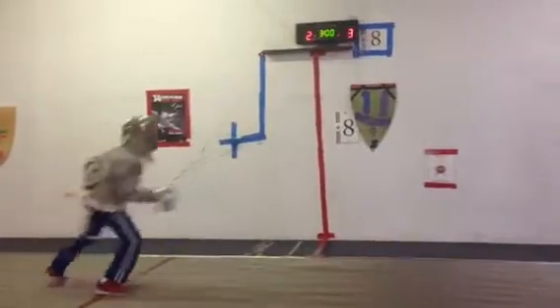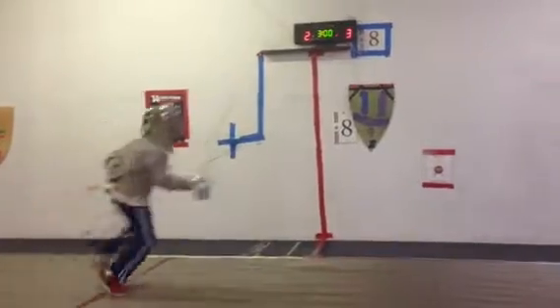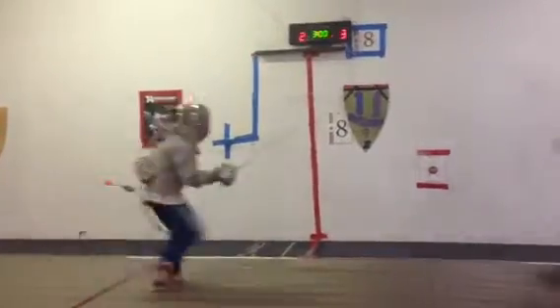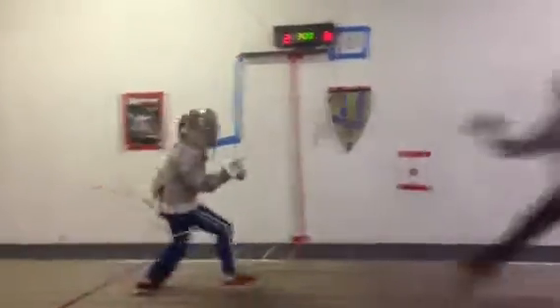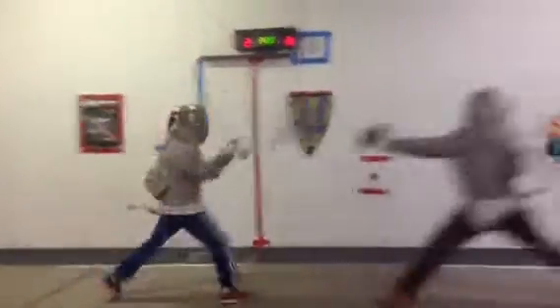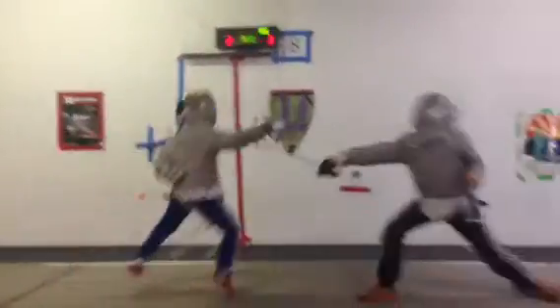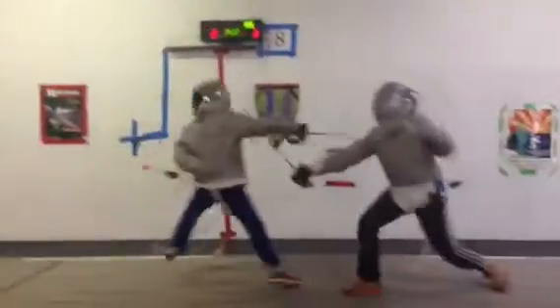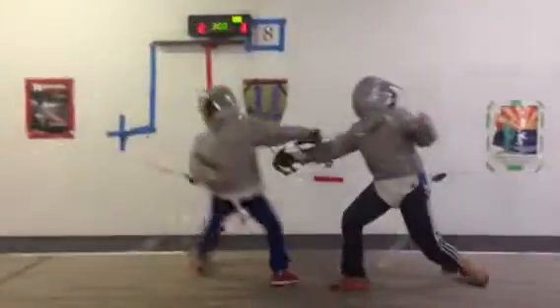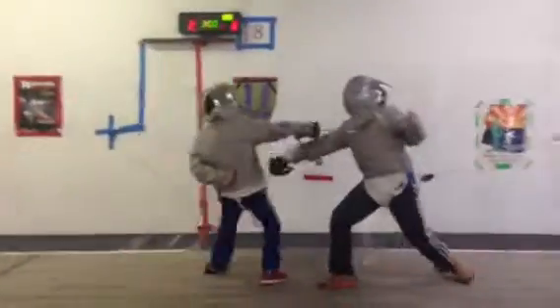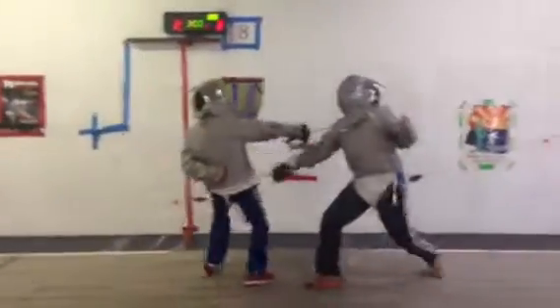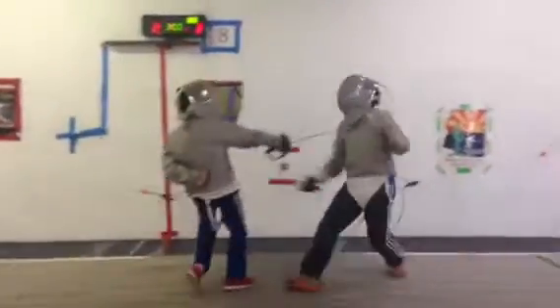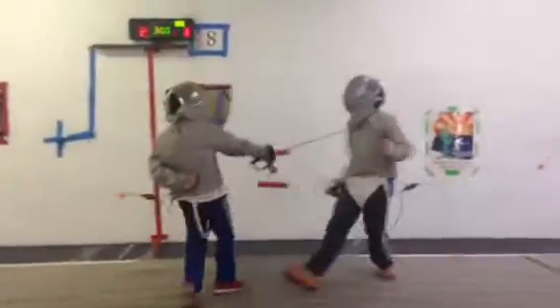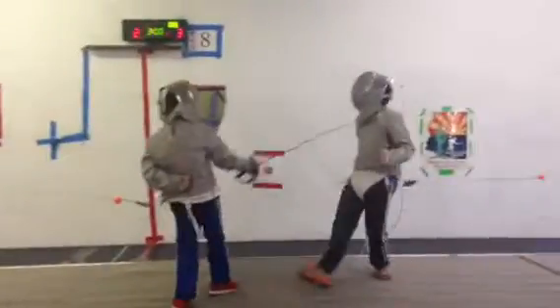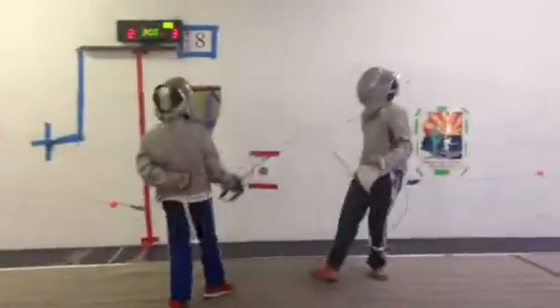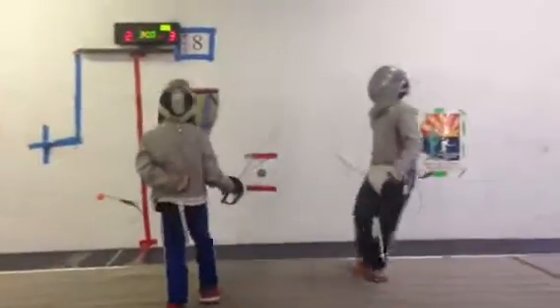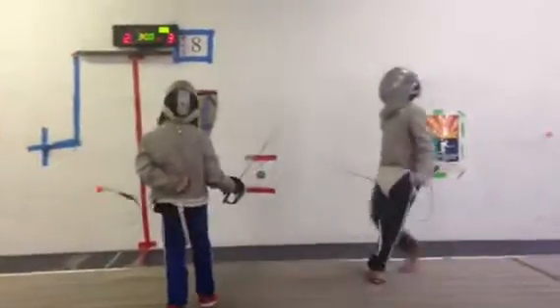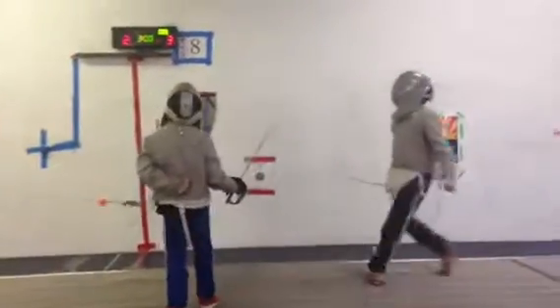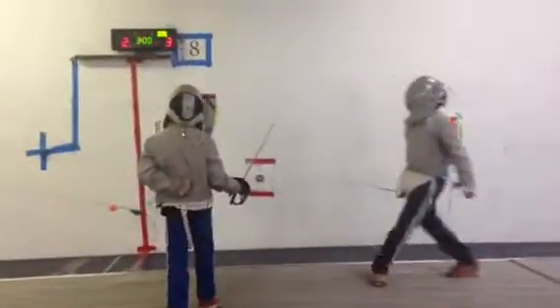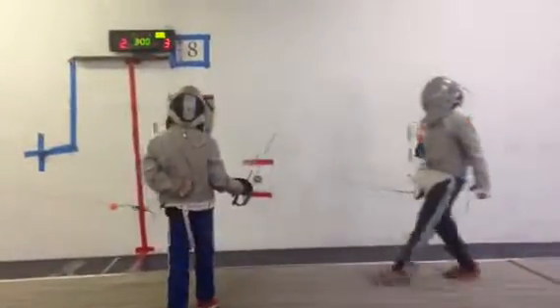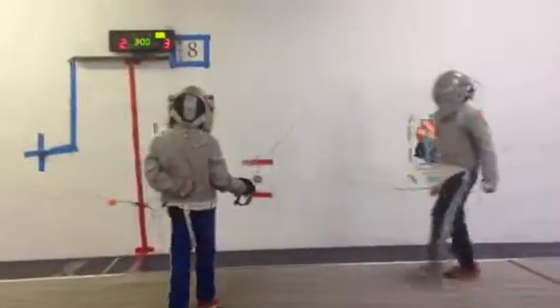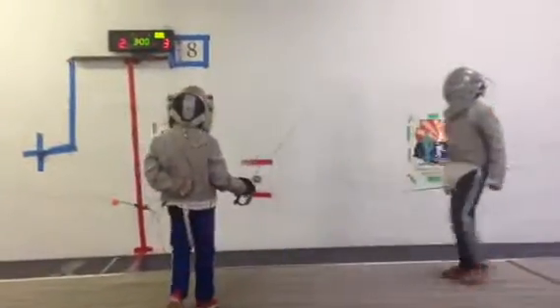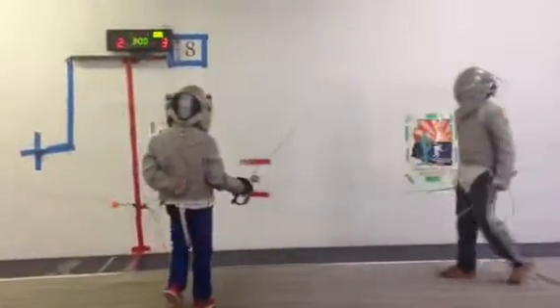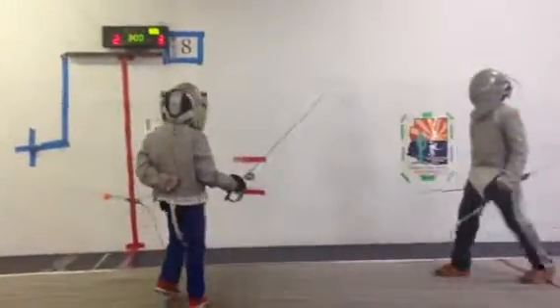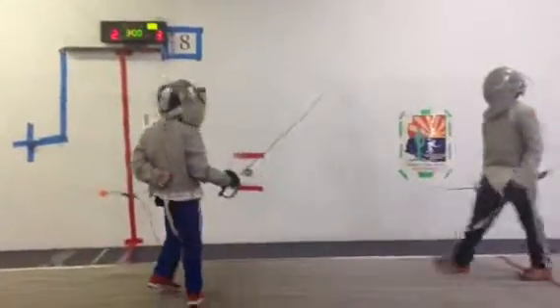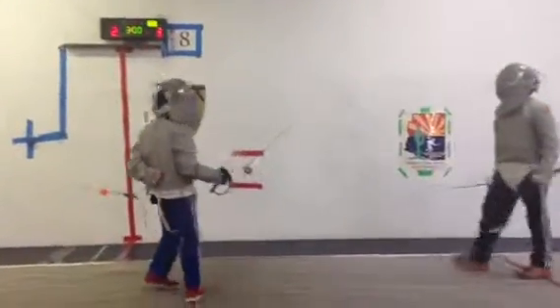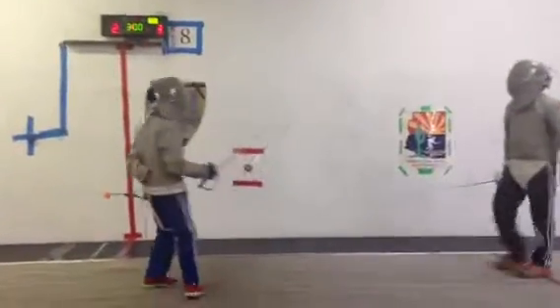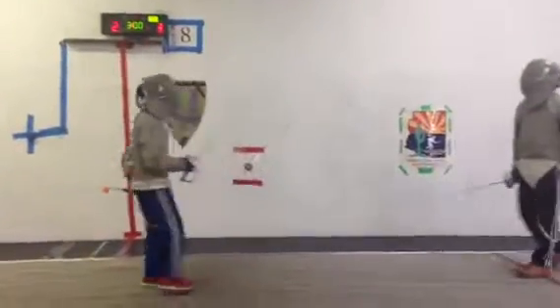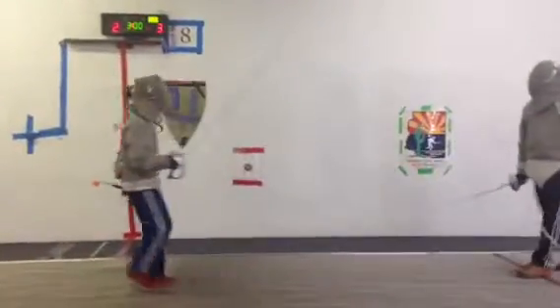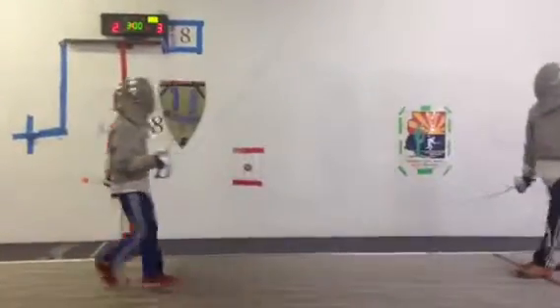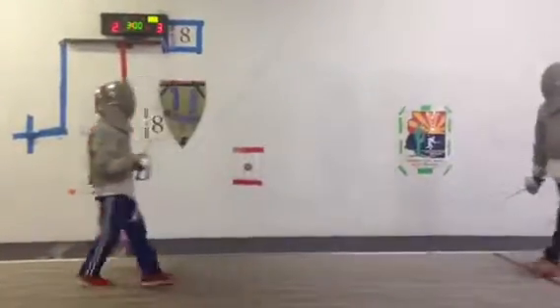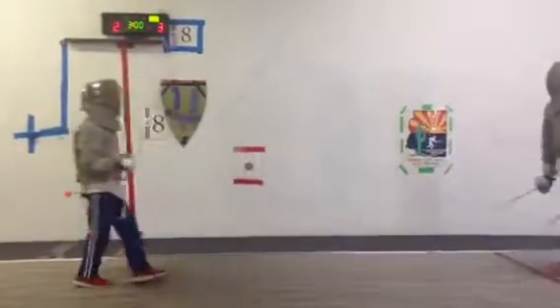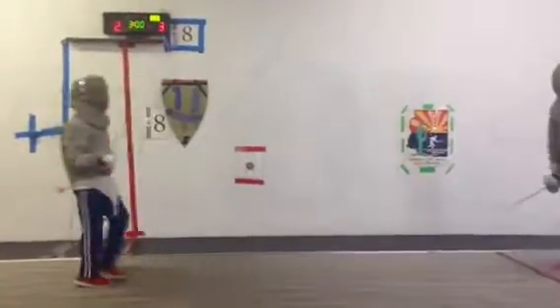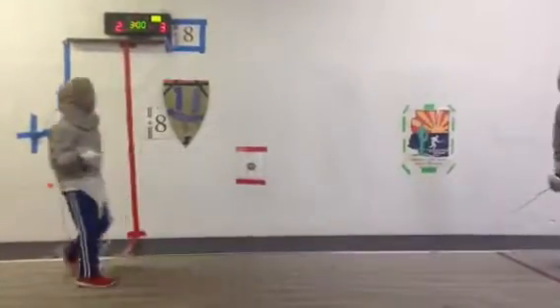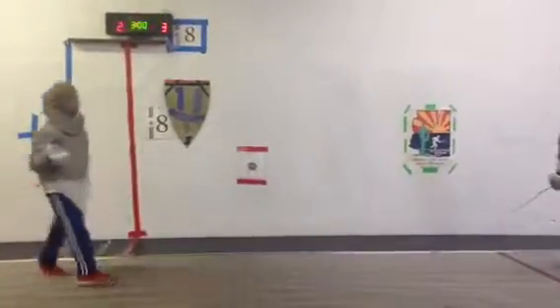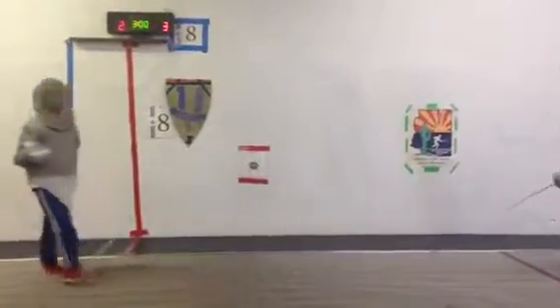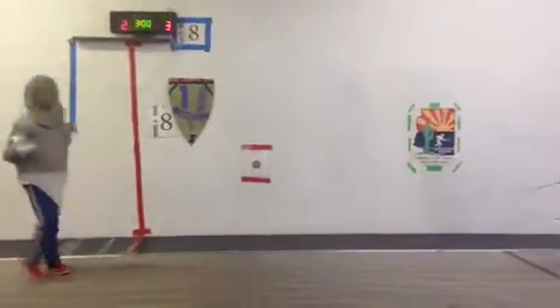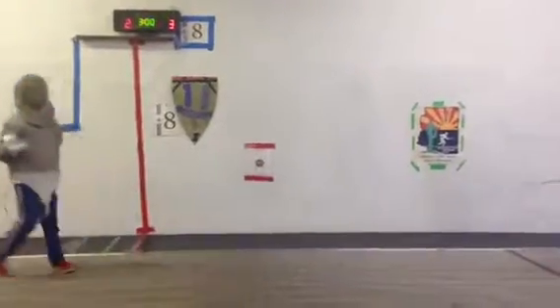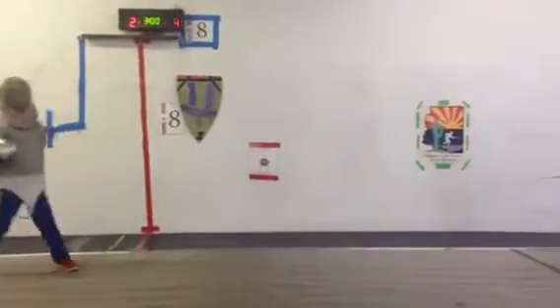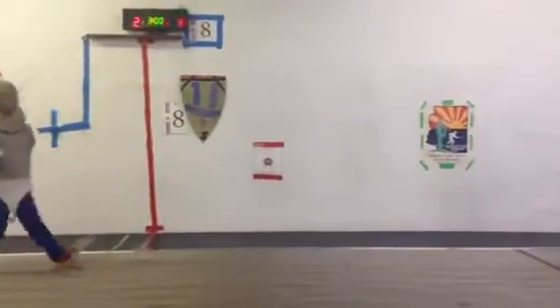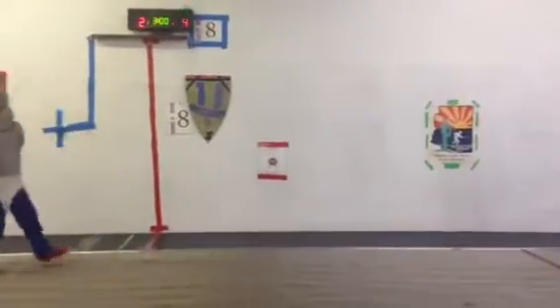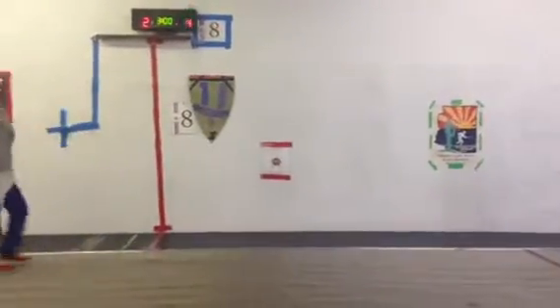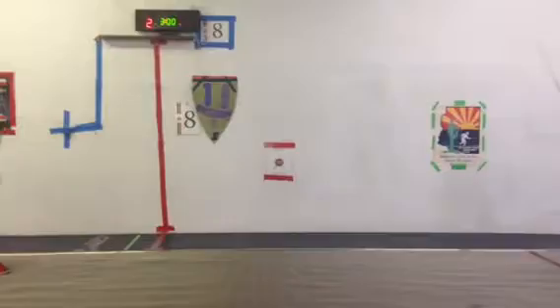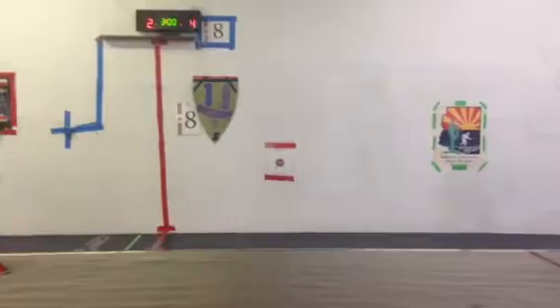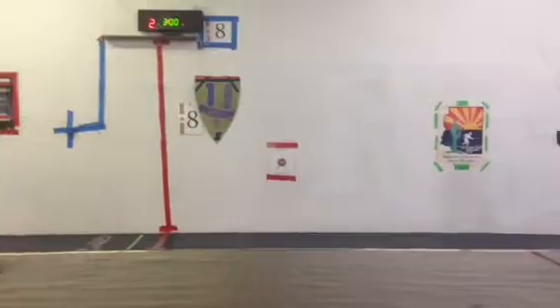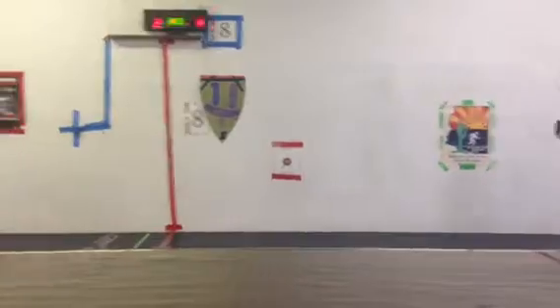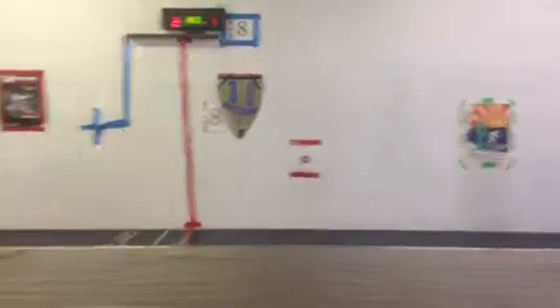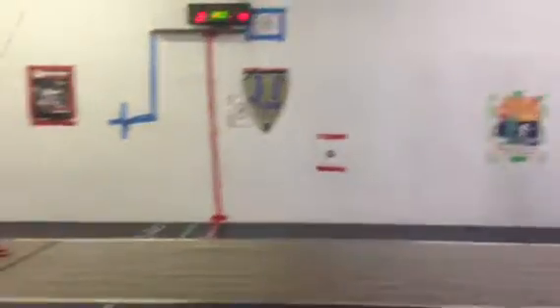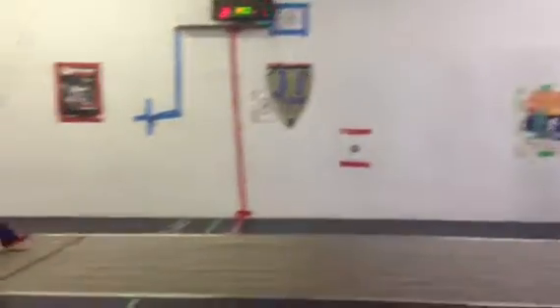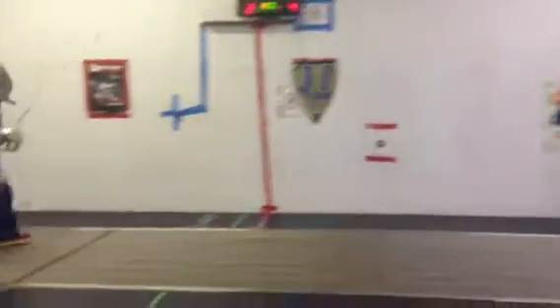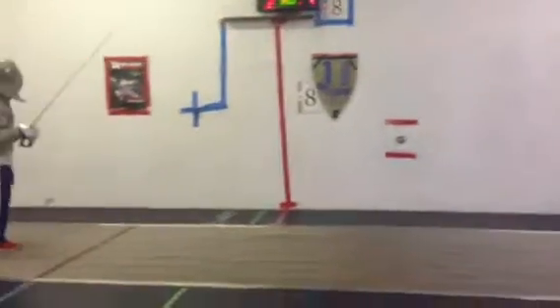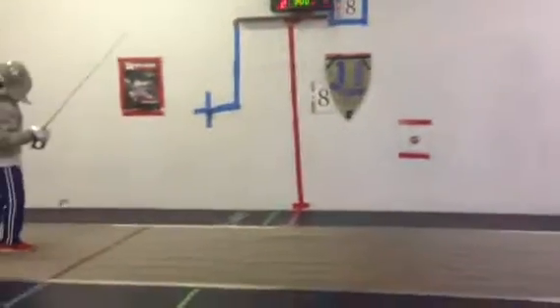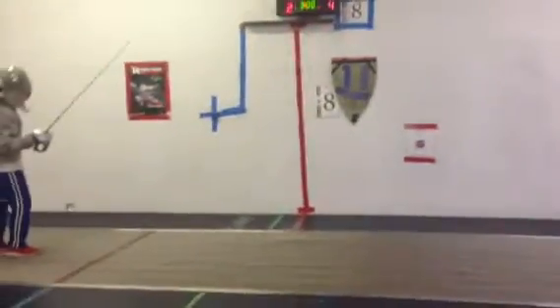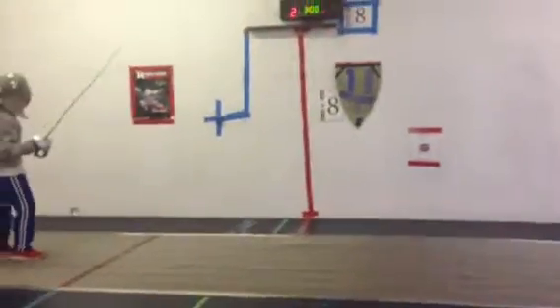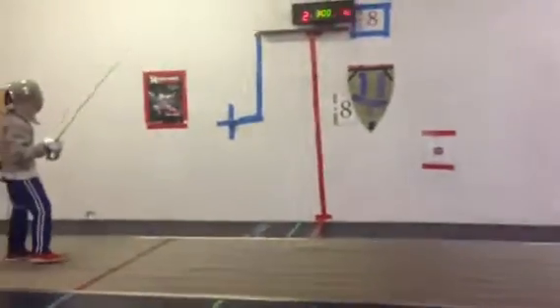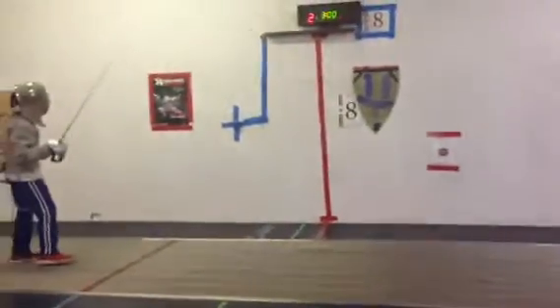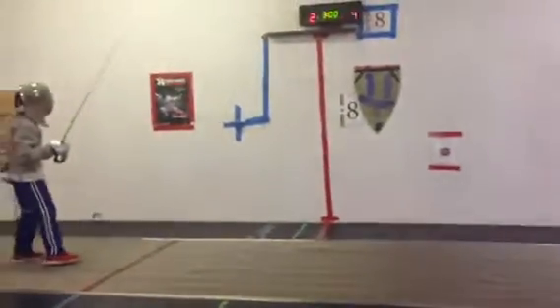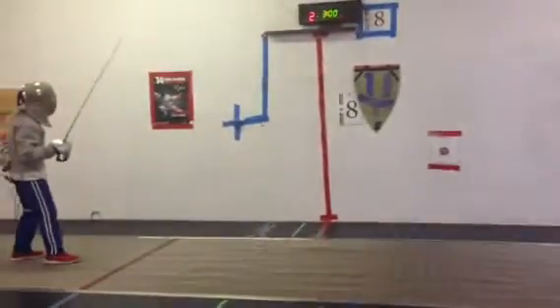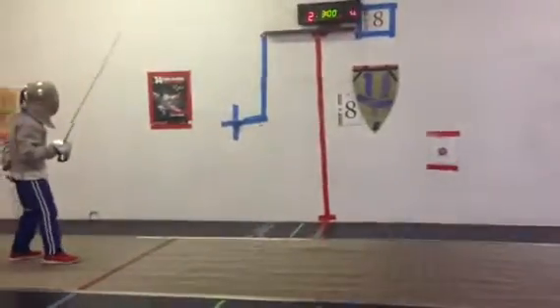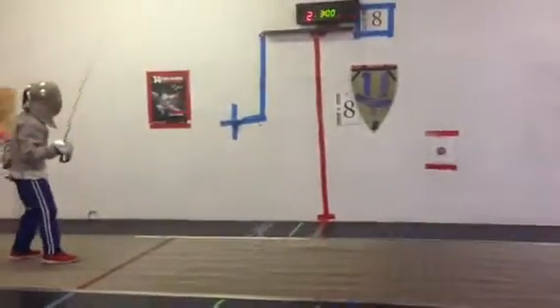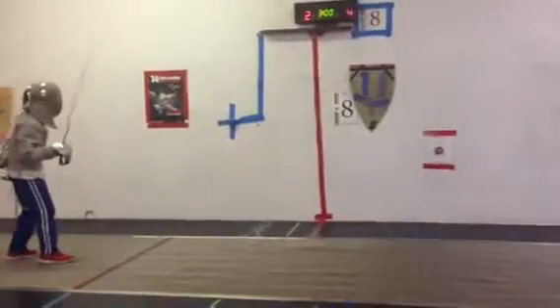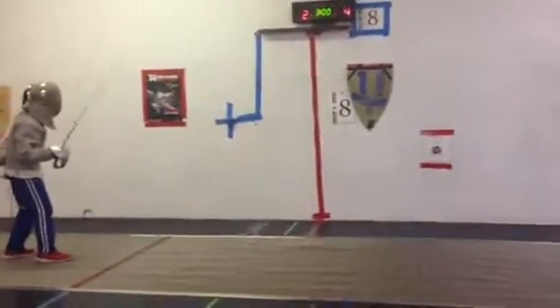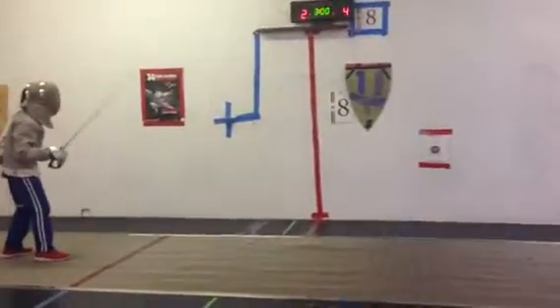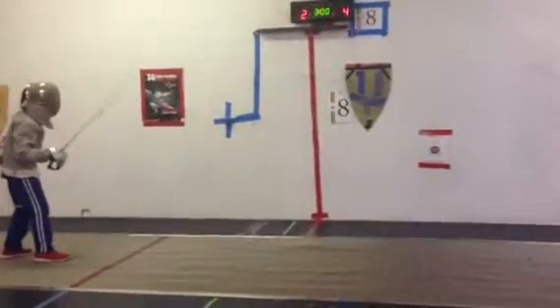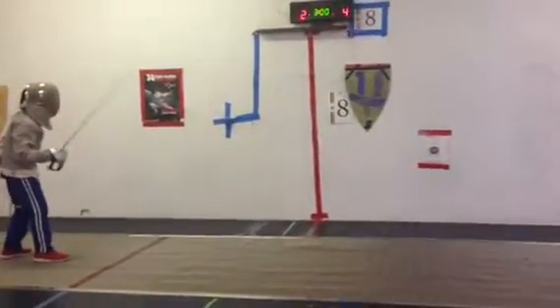Halt. Simultaneous action. One line. On guard. Ready? Pants.